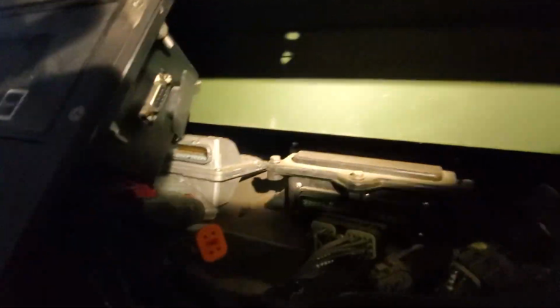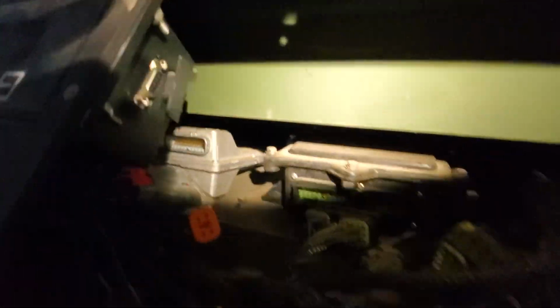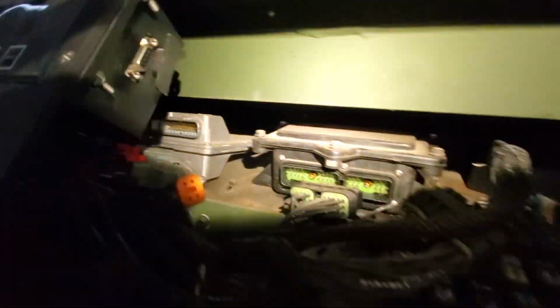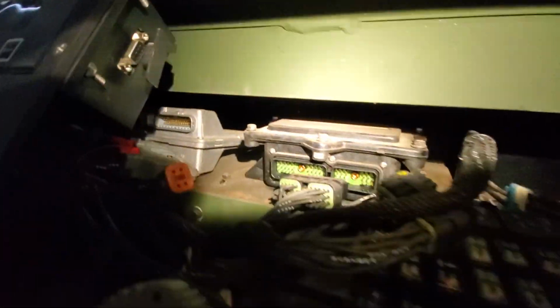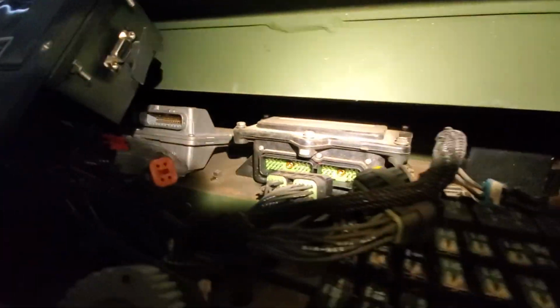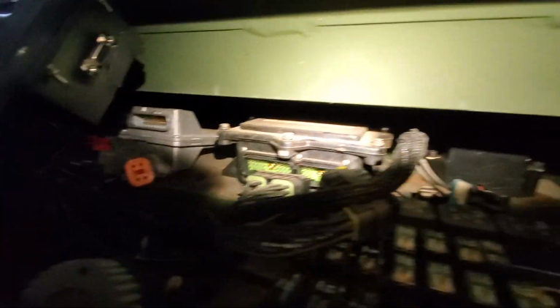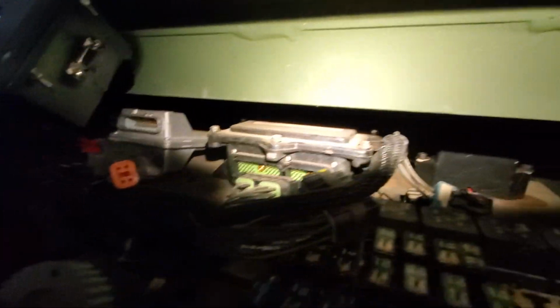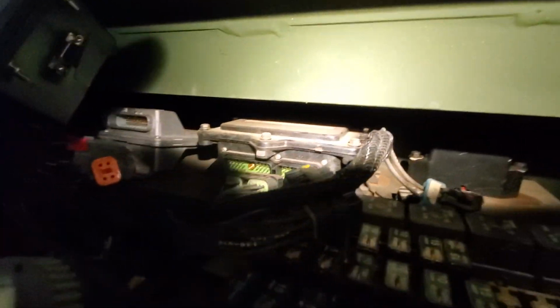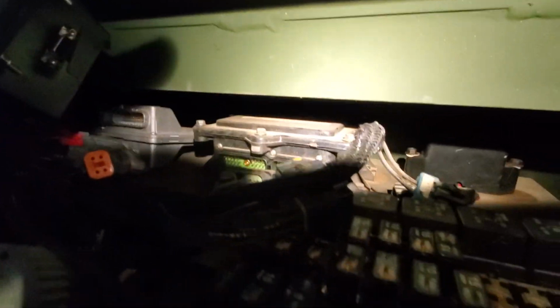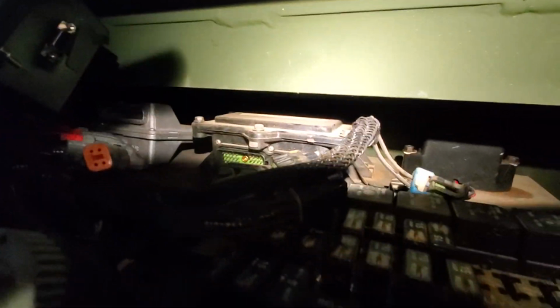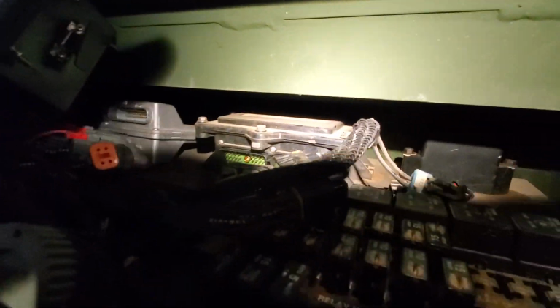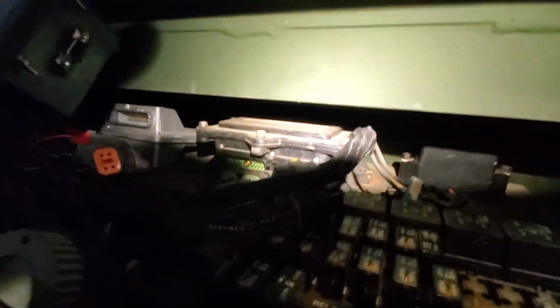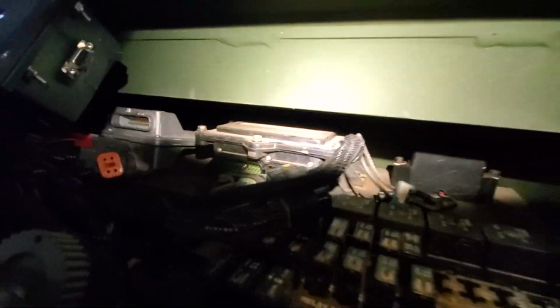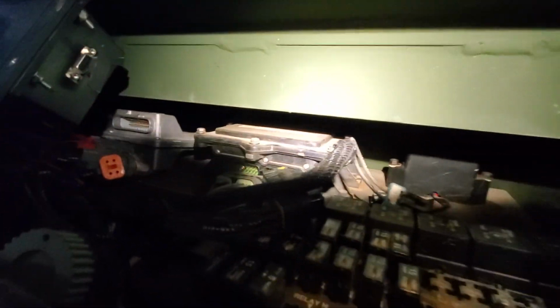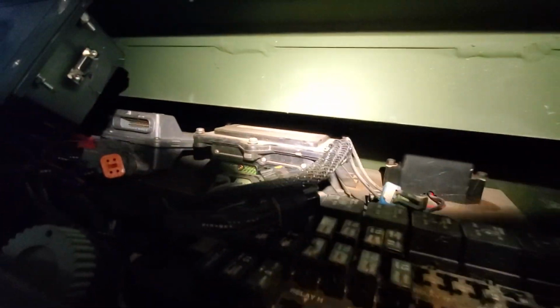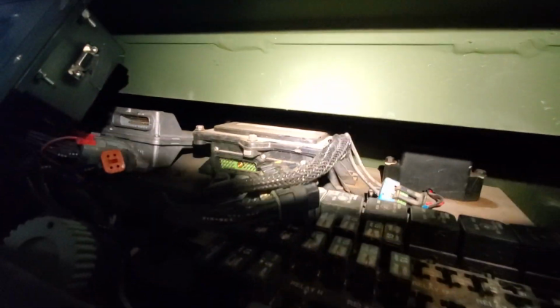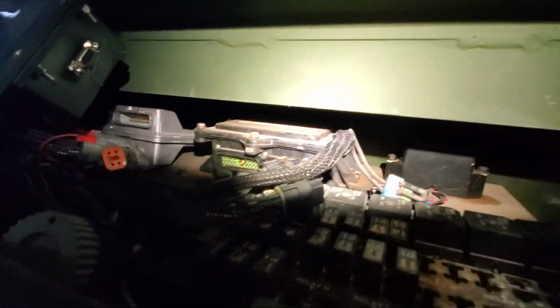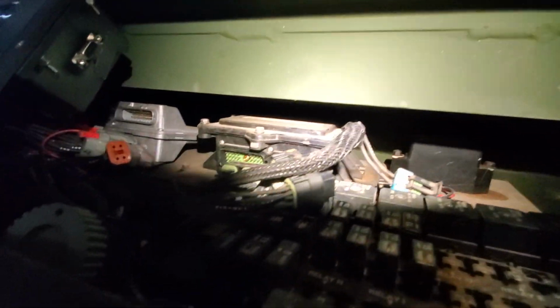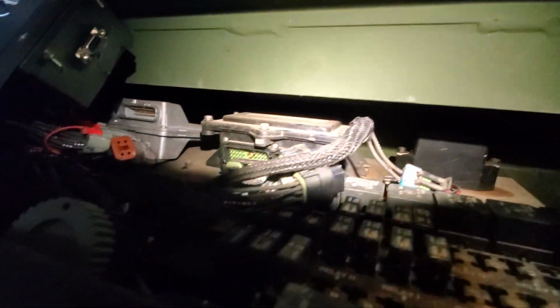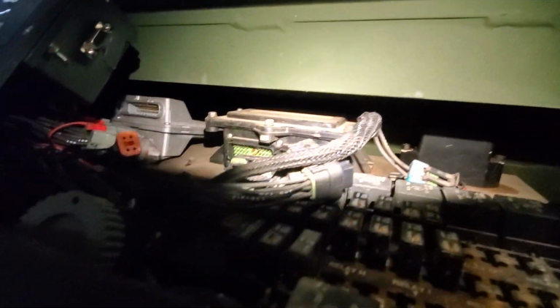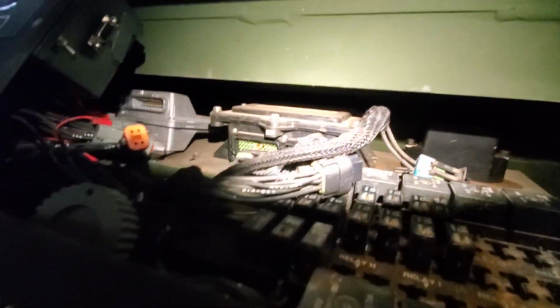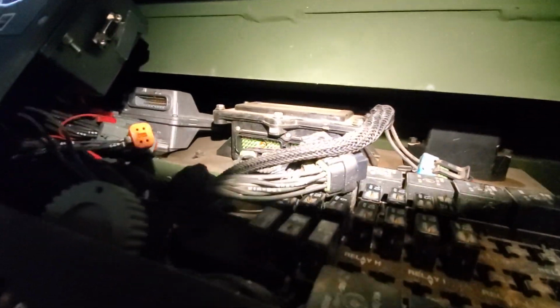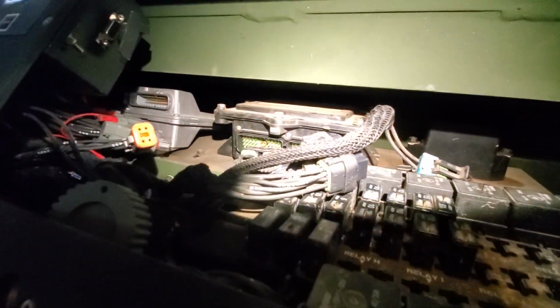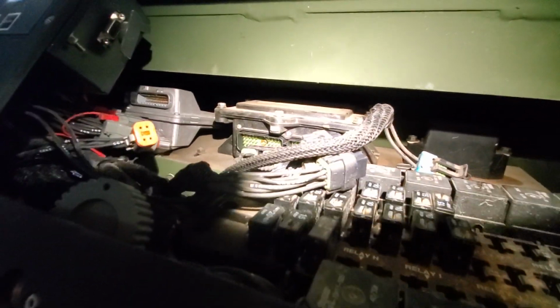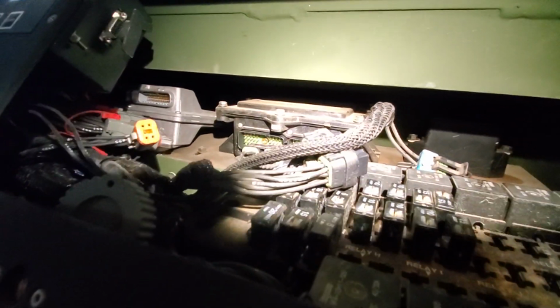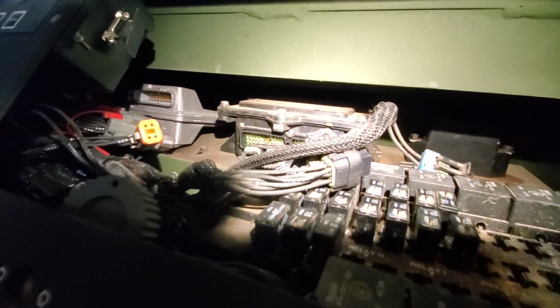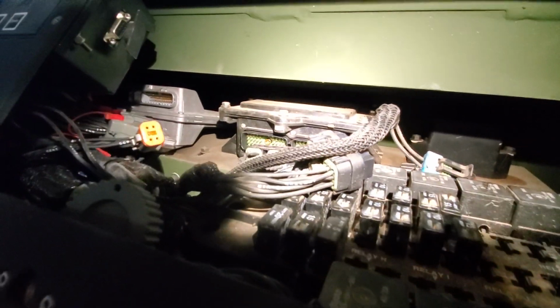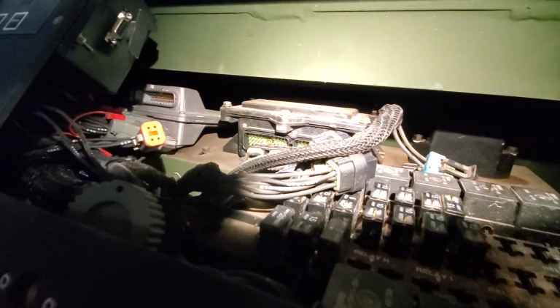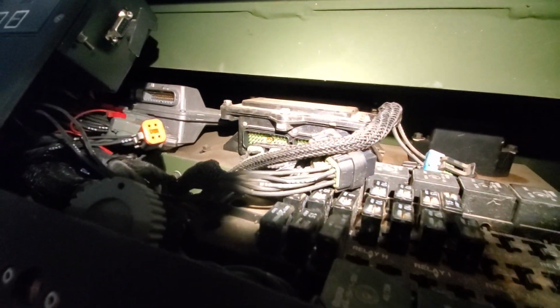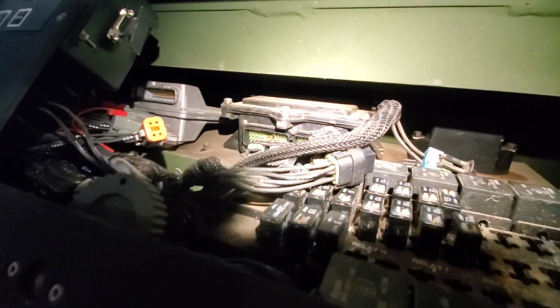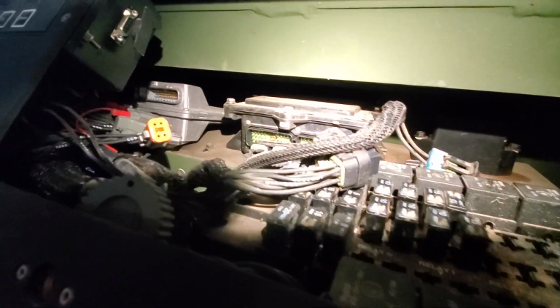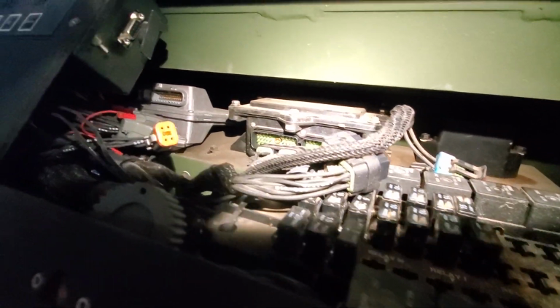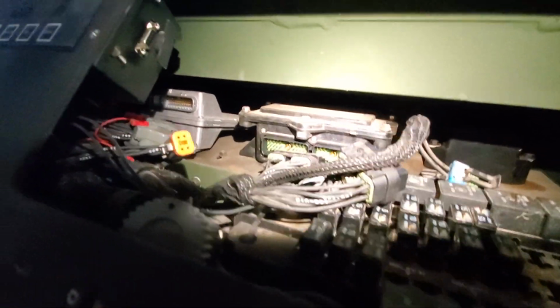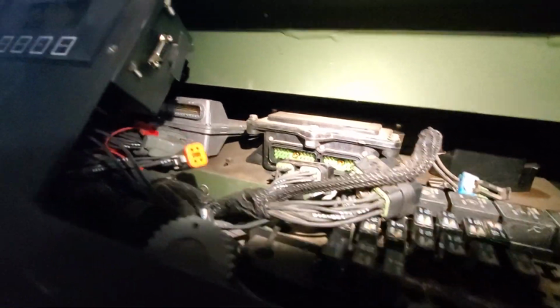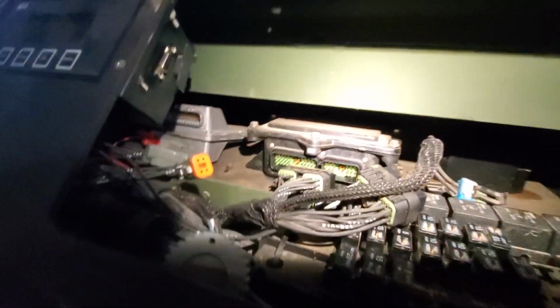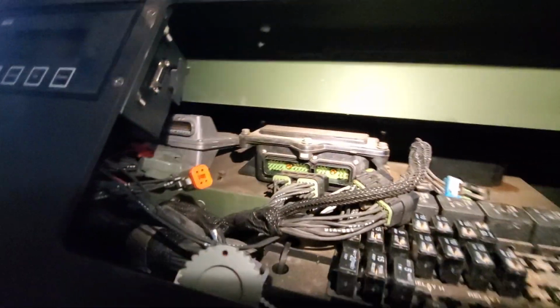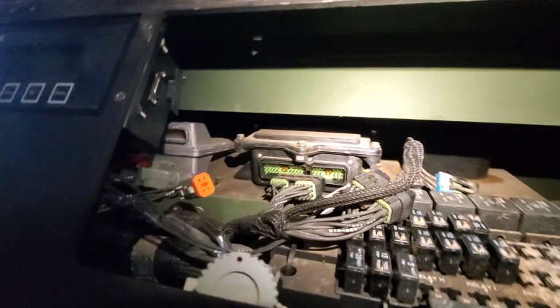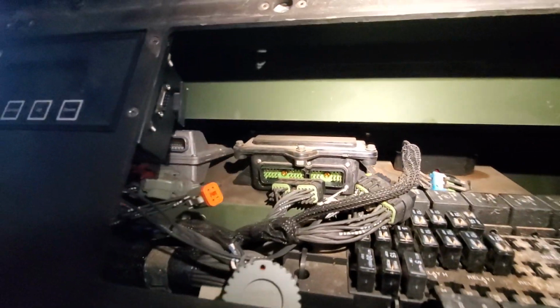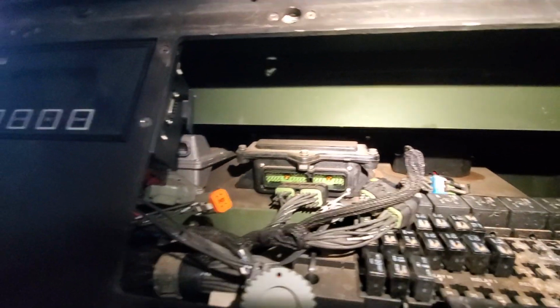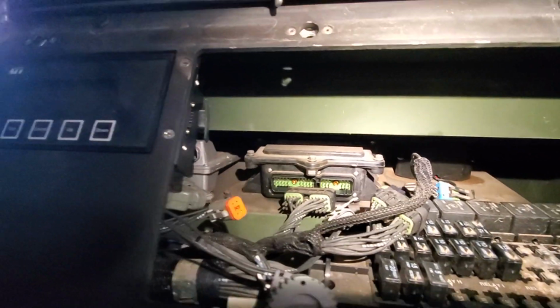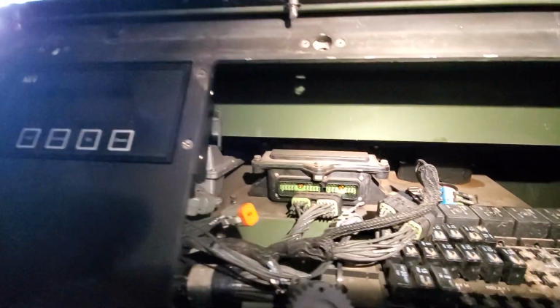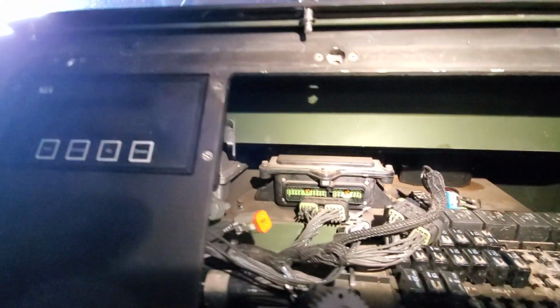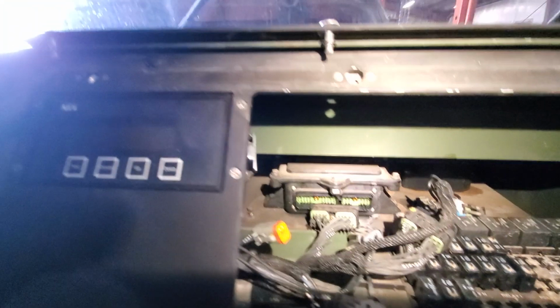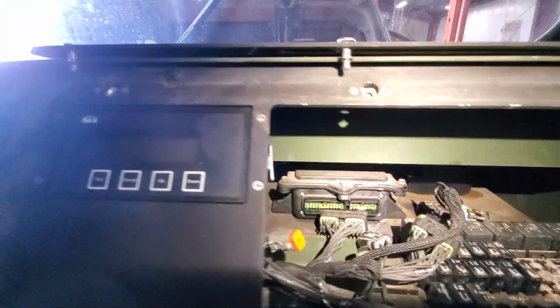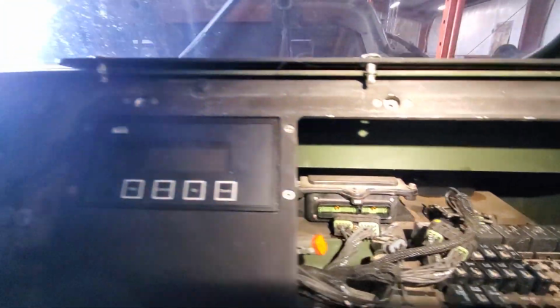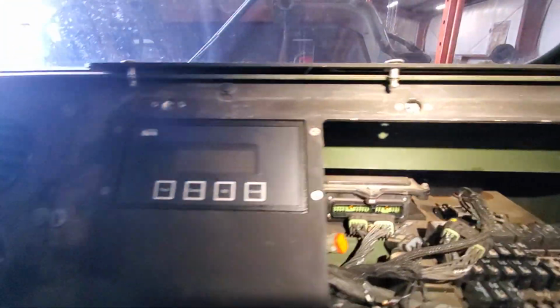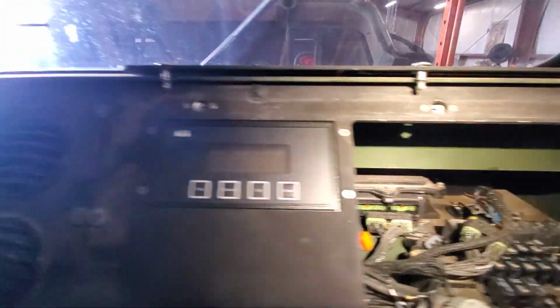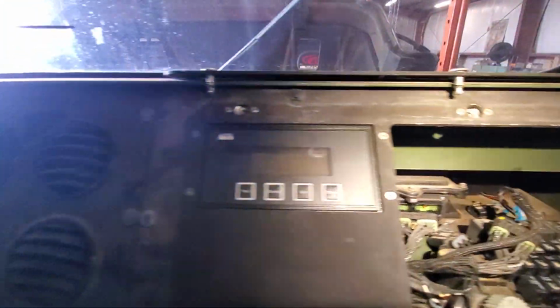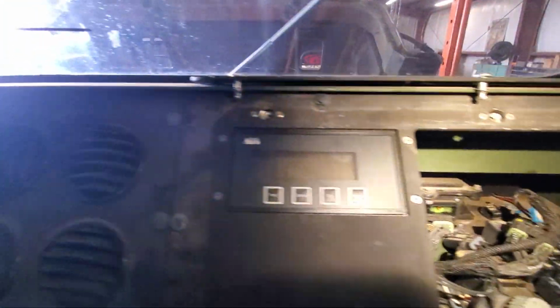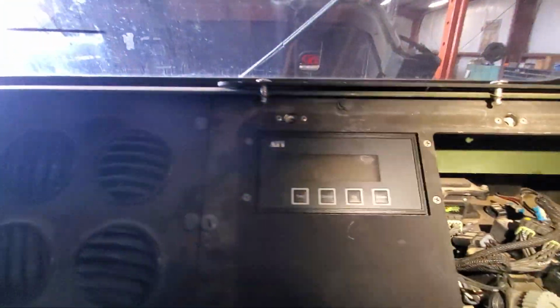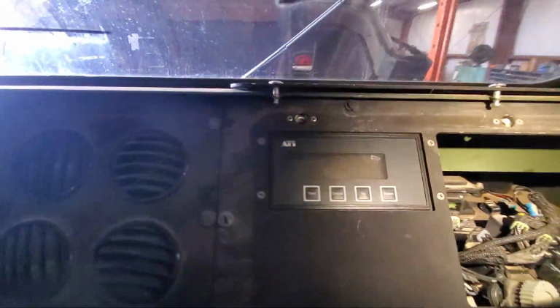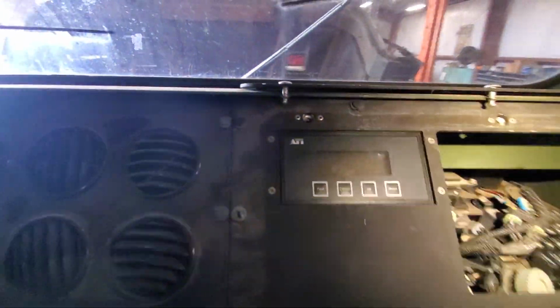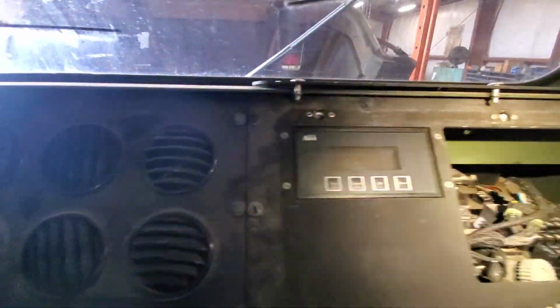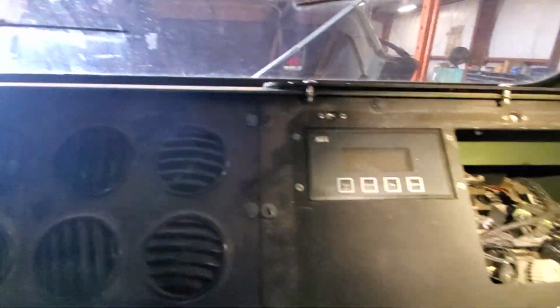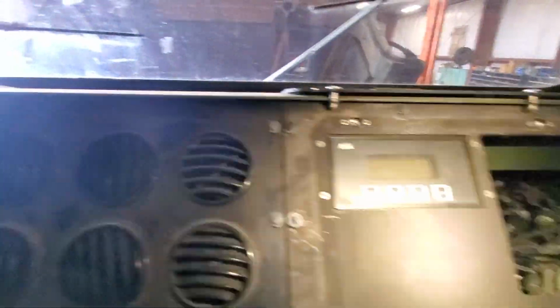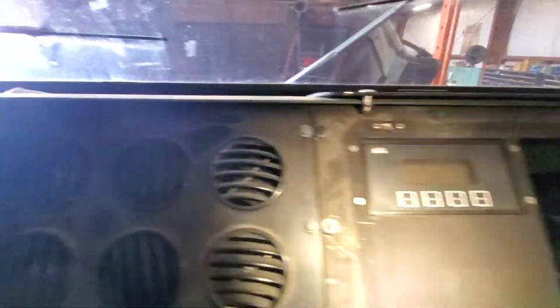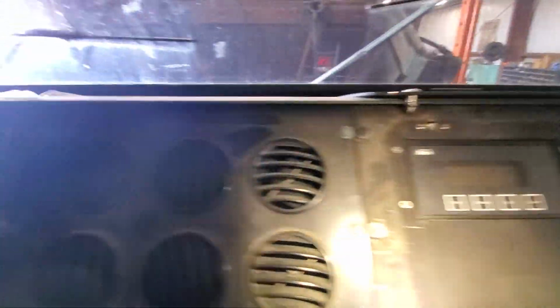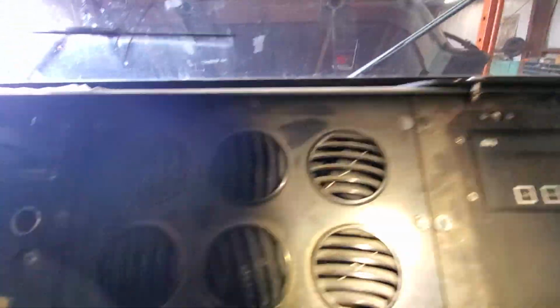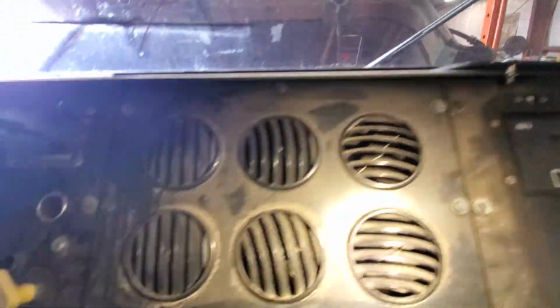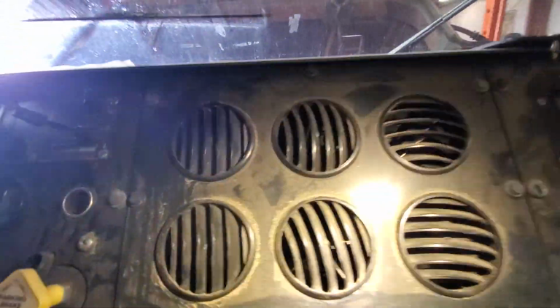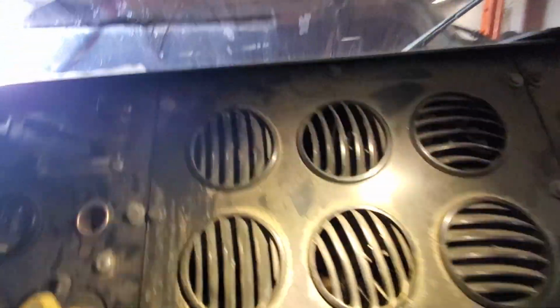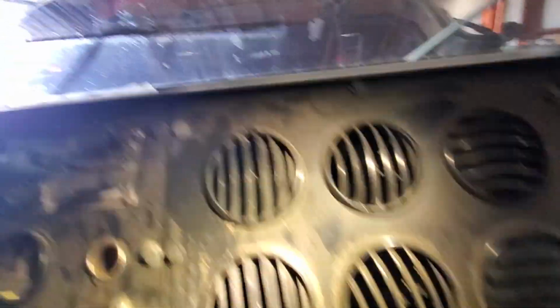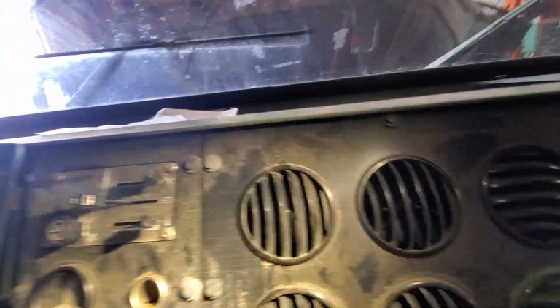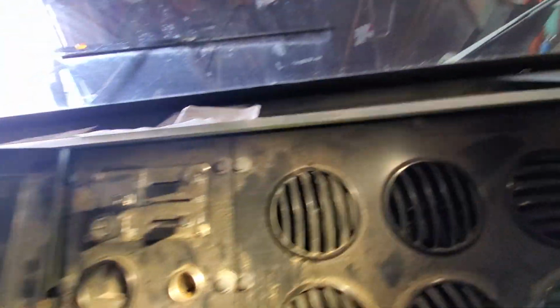There's the transmission controls and some of the other stuff. It's all listed on the door placard, but there's a lot underneath.